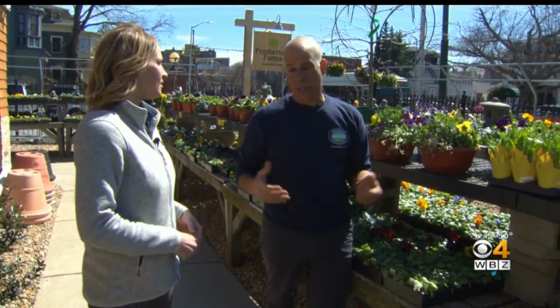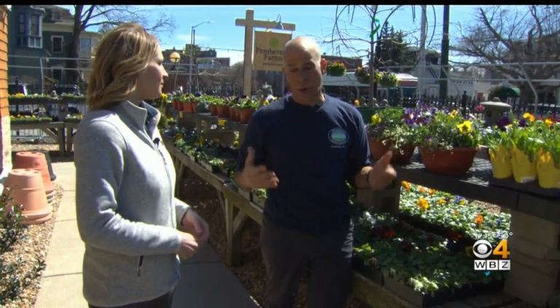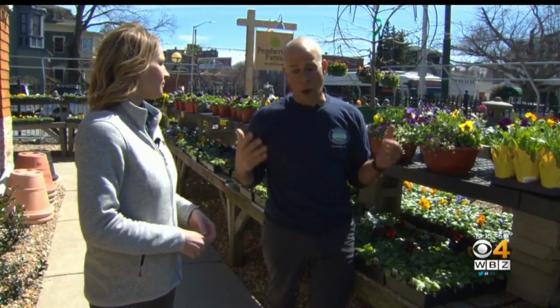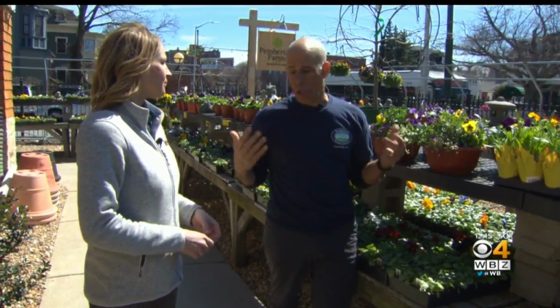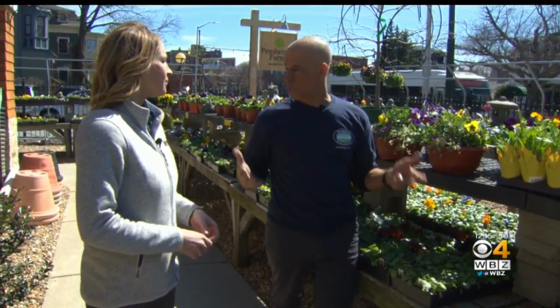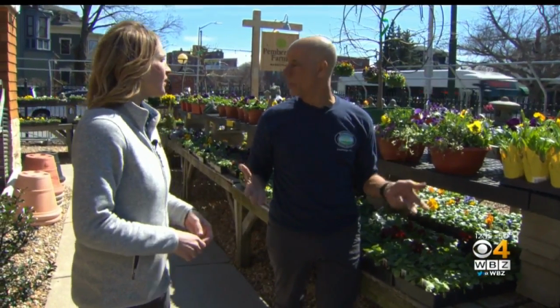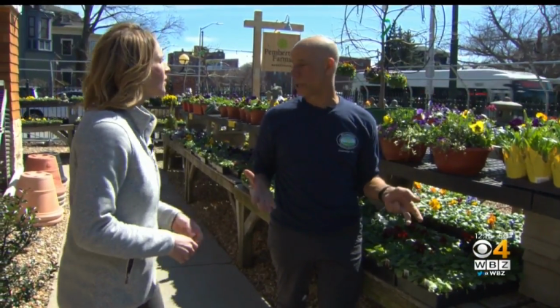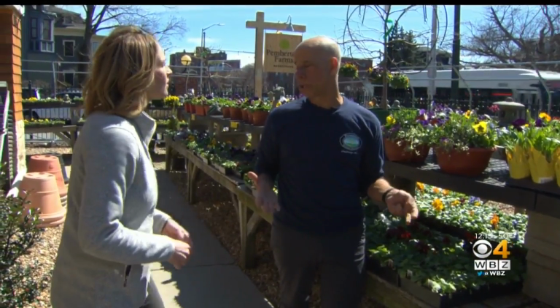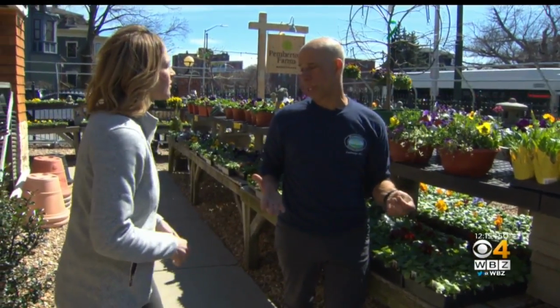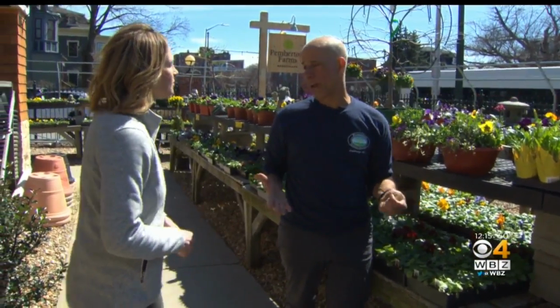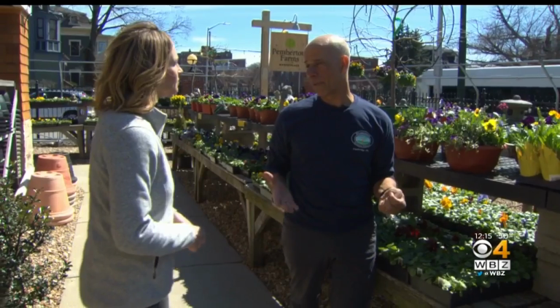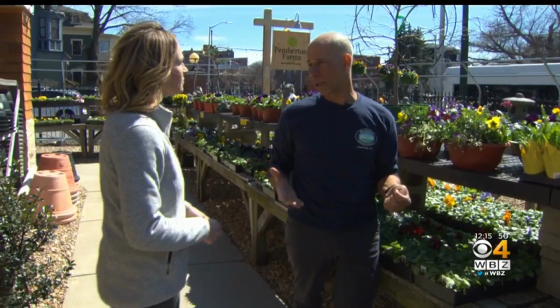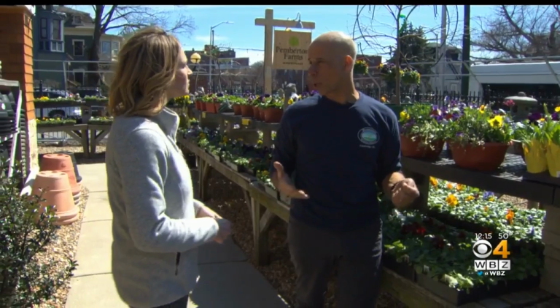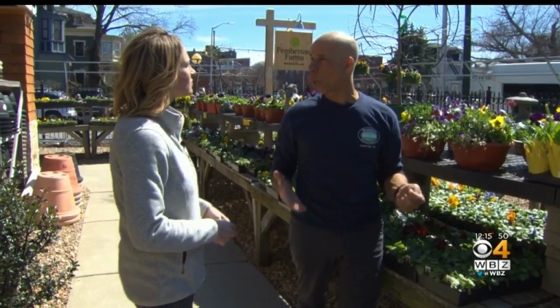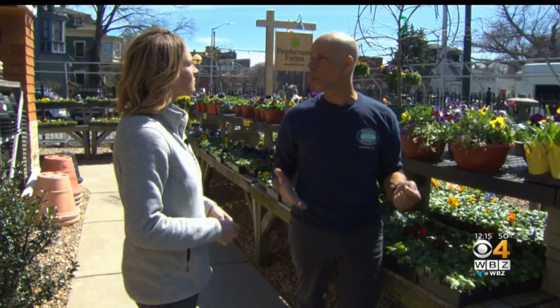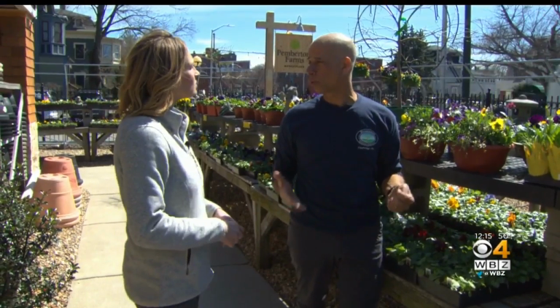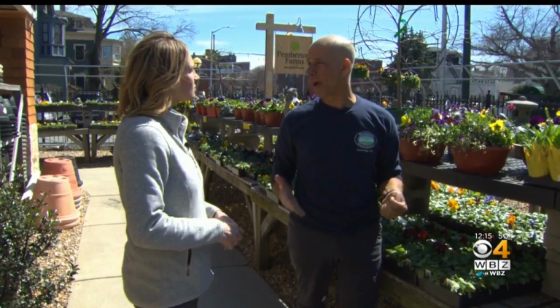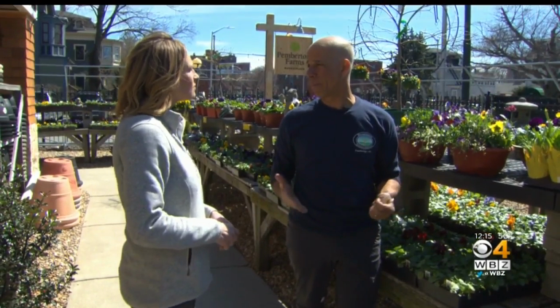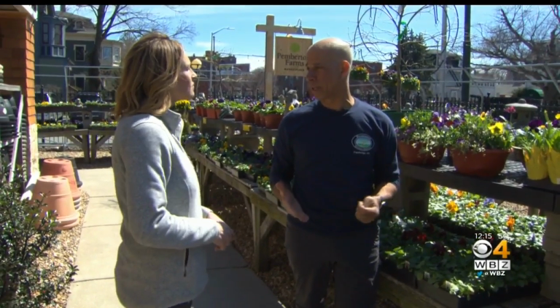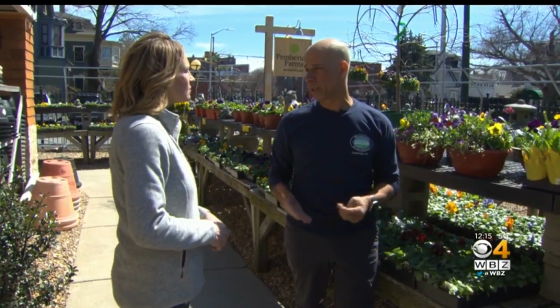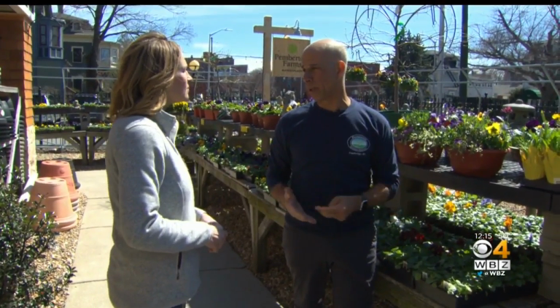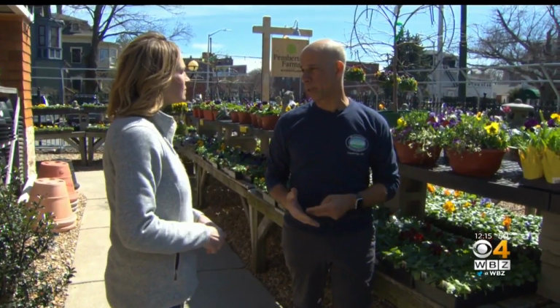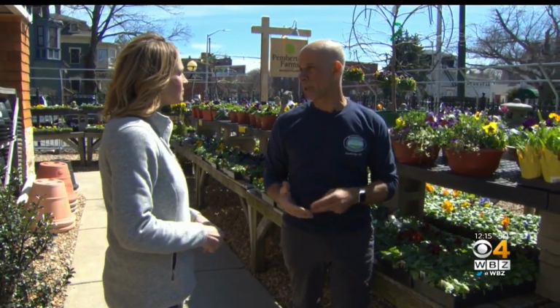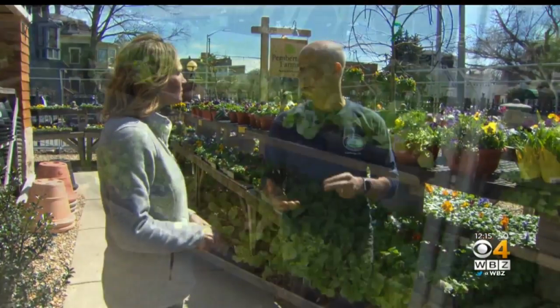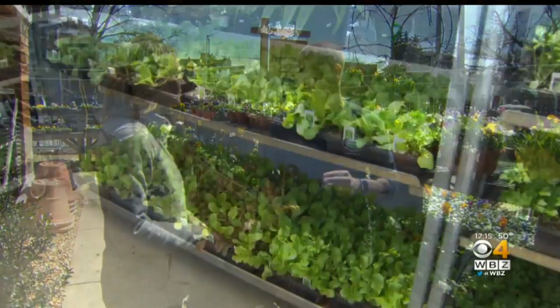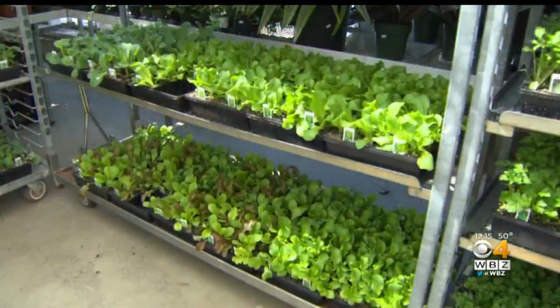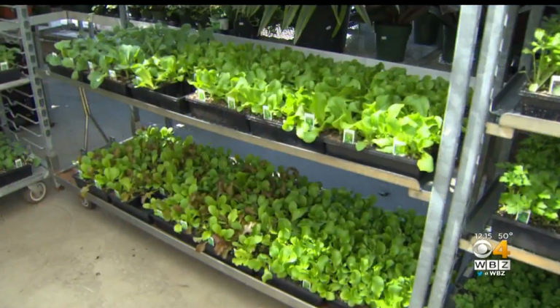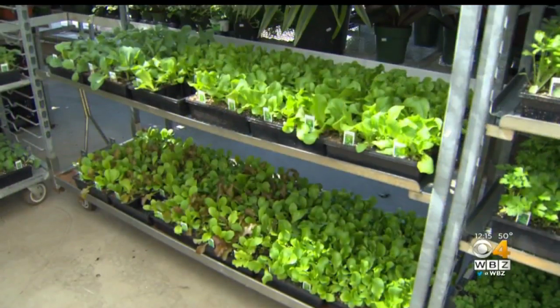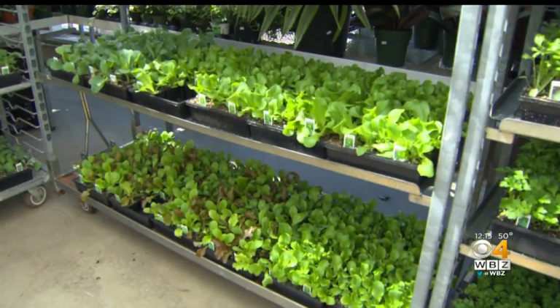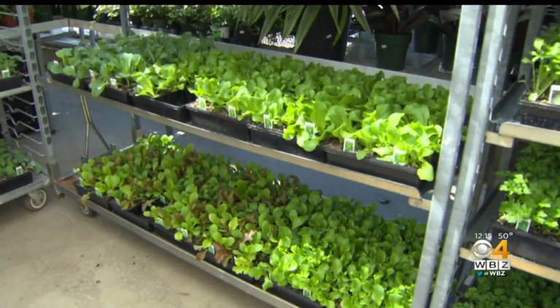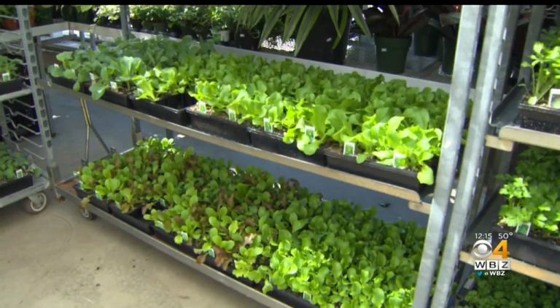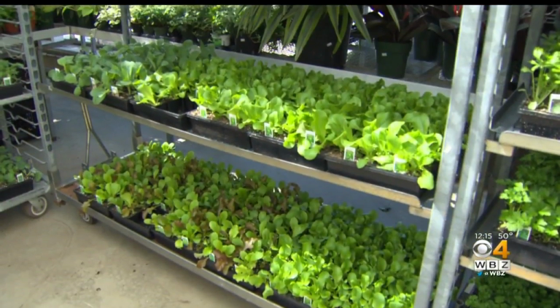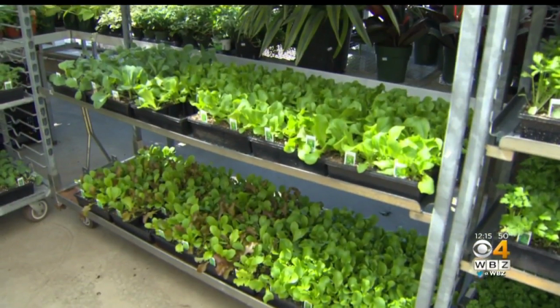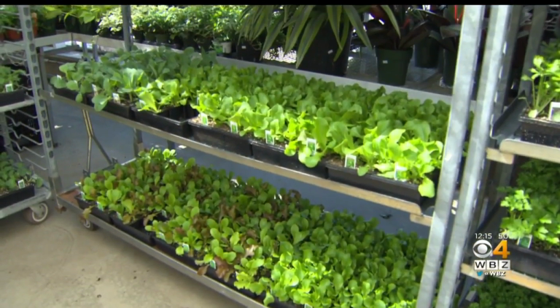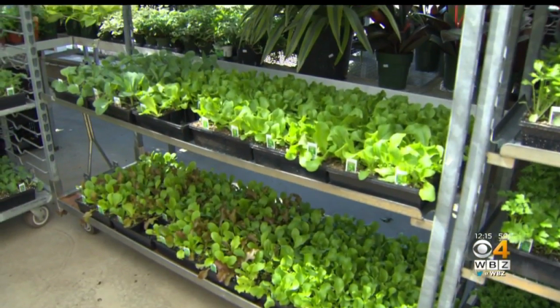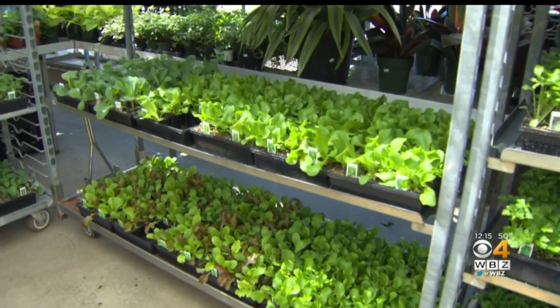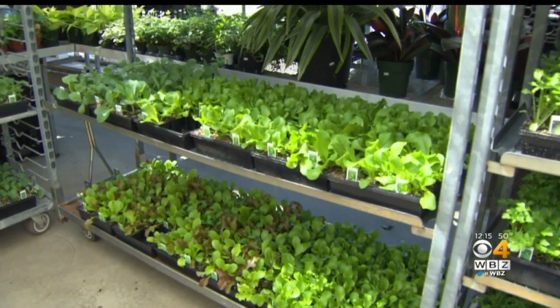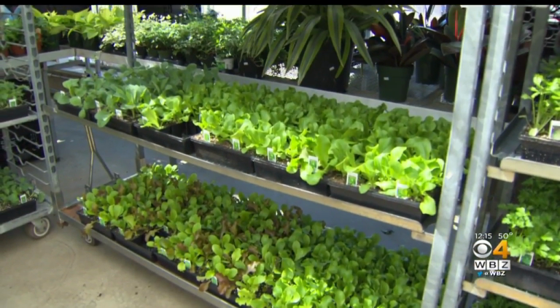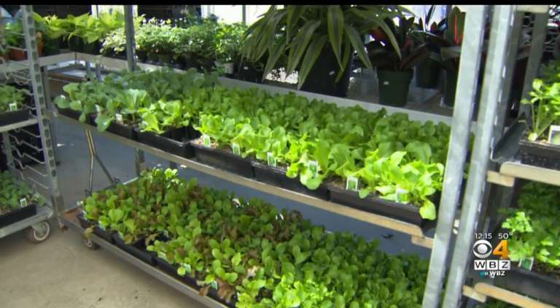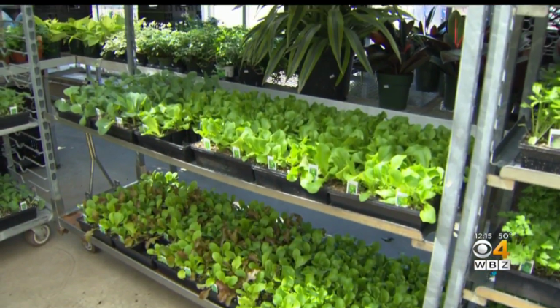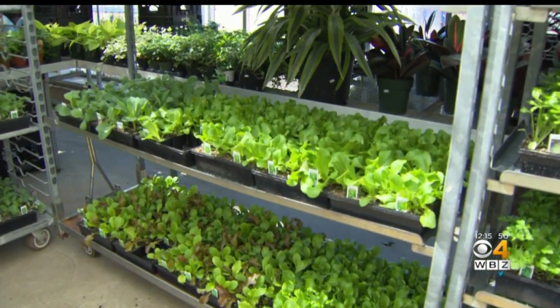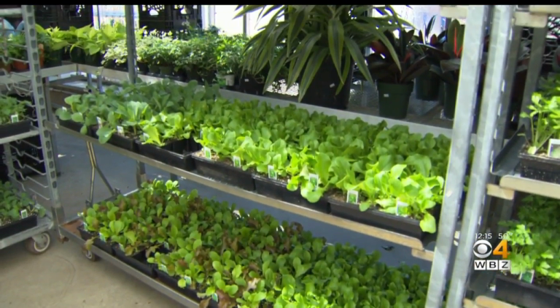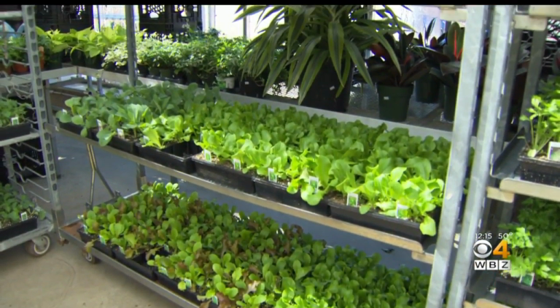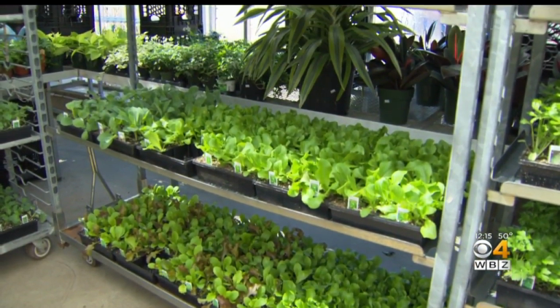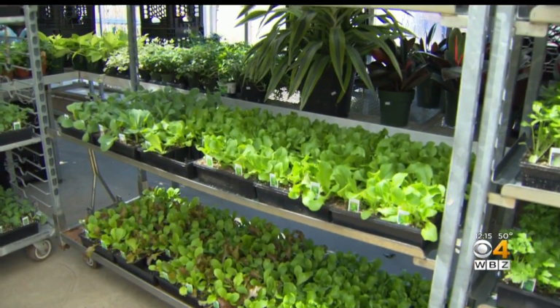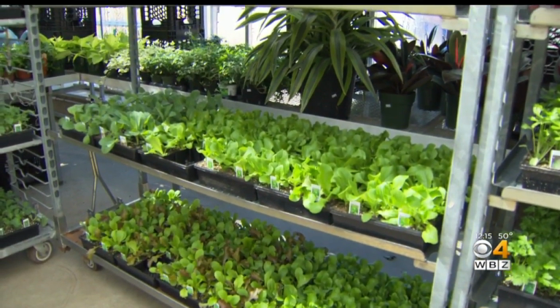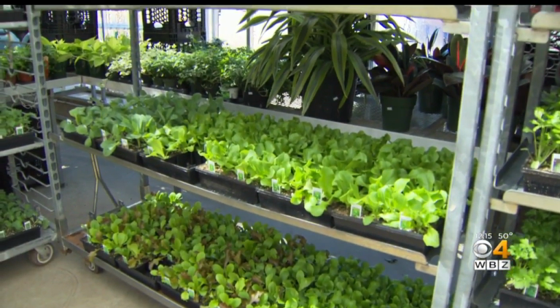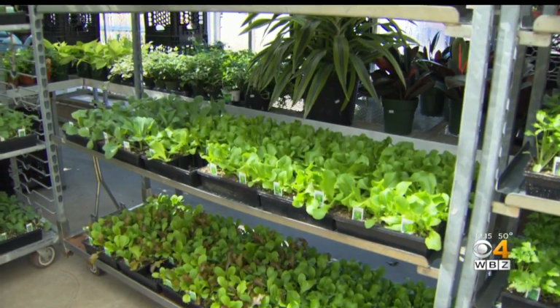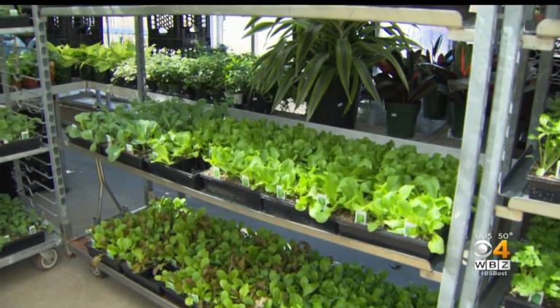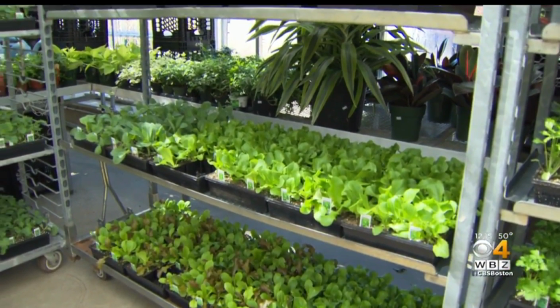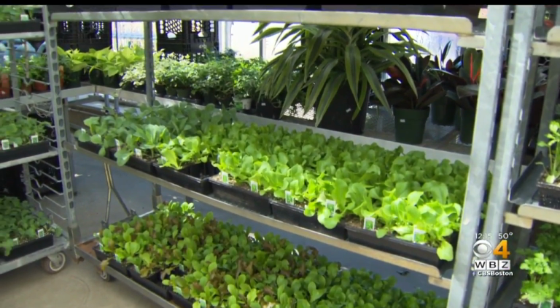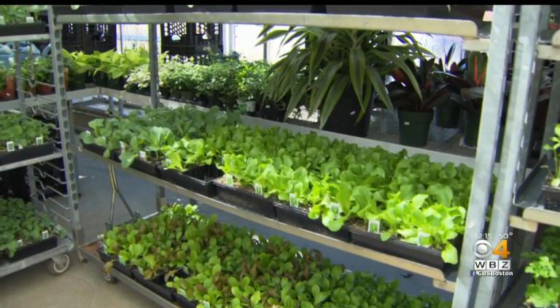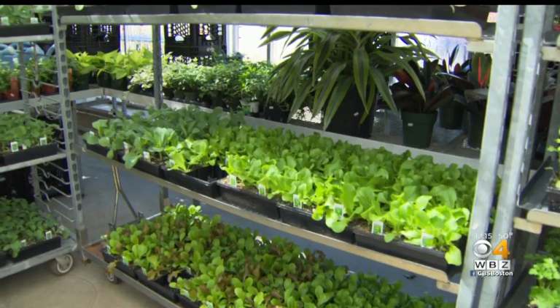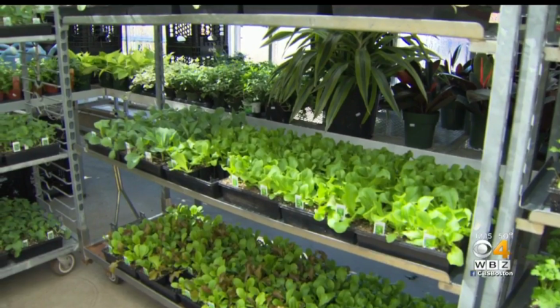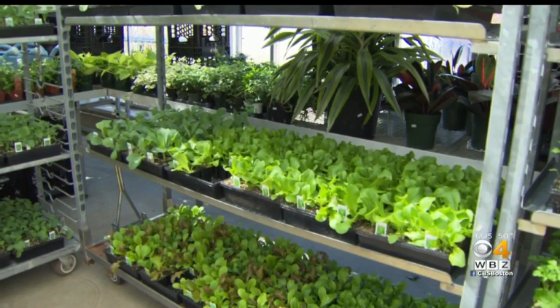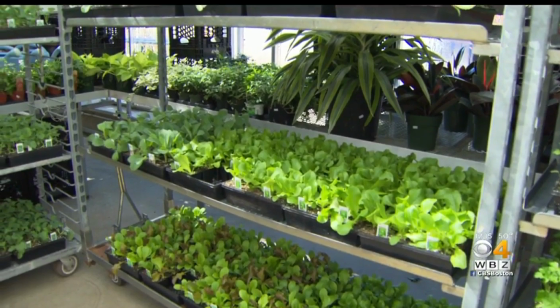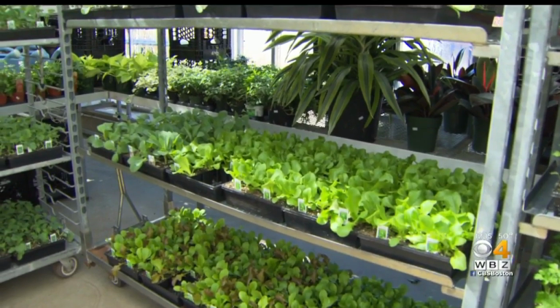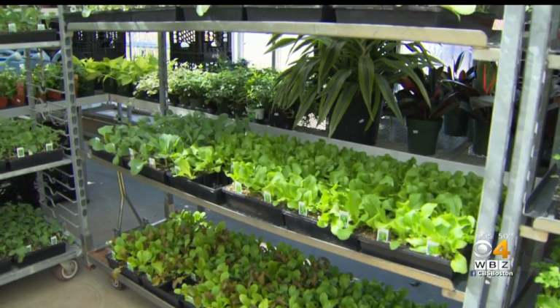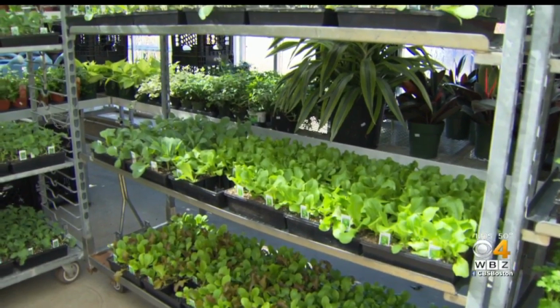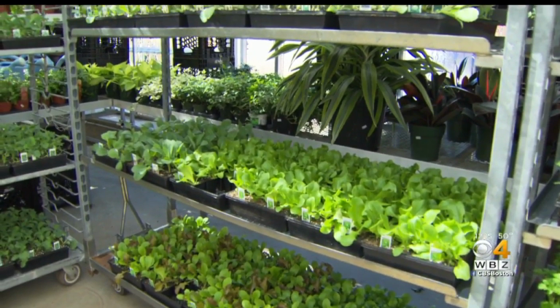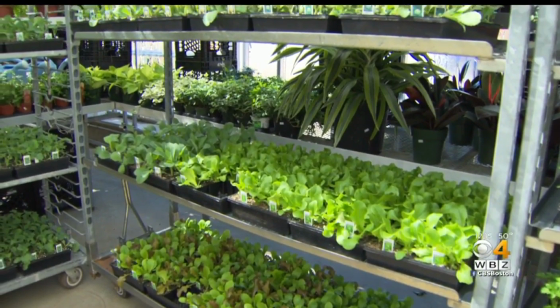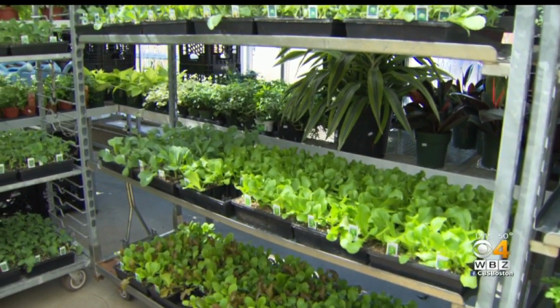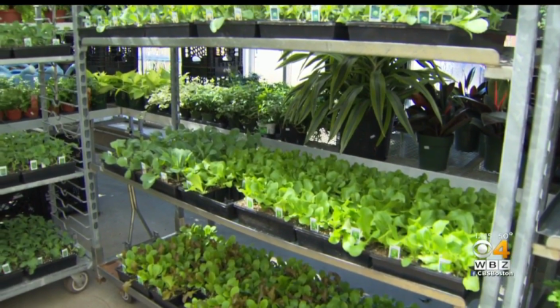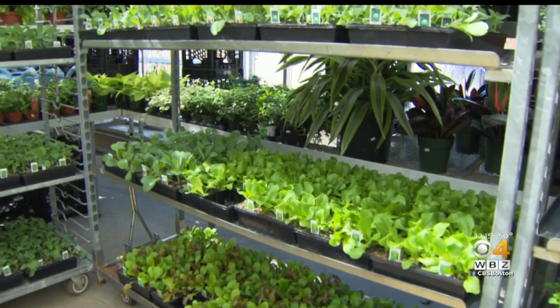Now, what about vegetables? This is also a good time for your cold crop vegetables — Brussels sprouts, broccoli, all the lettuces, parsley. They can take the cold as well, so you can get them in the ground now.